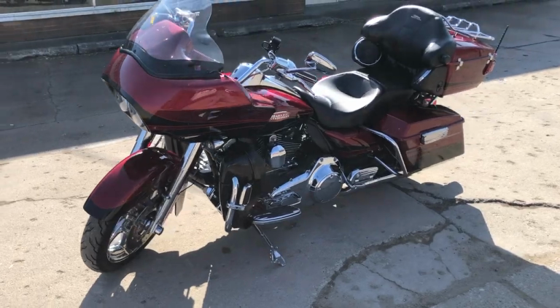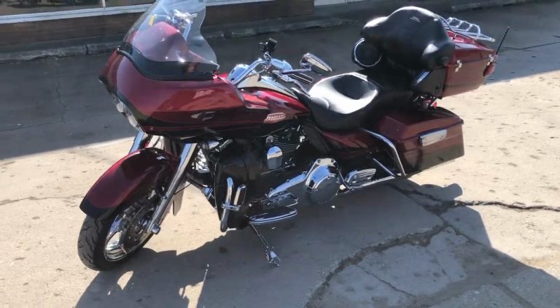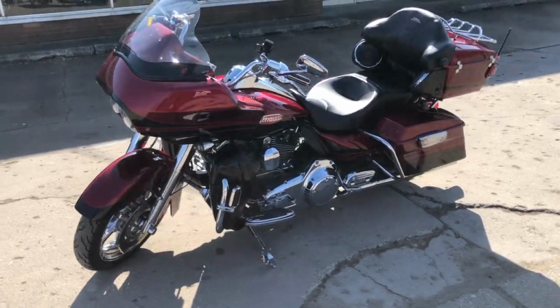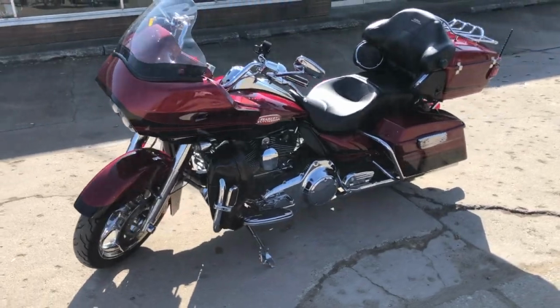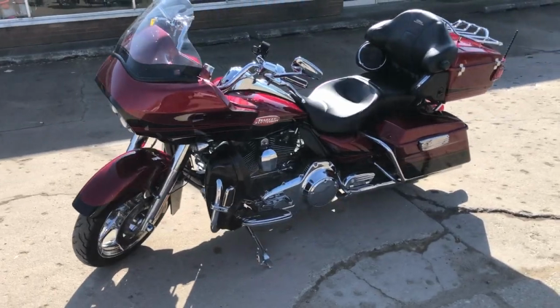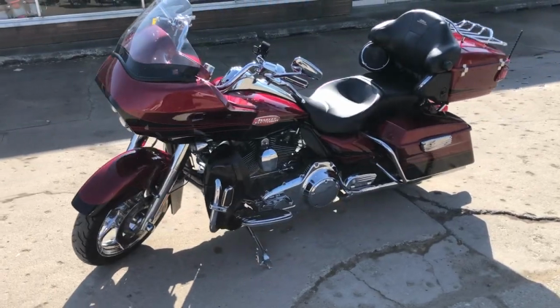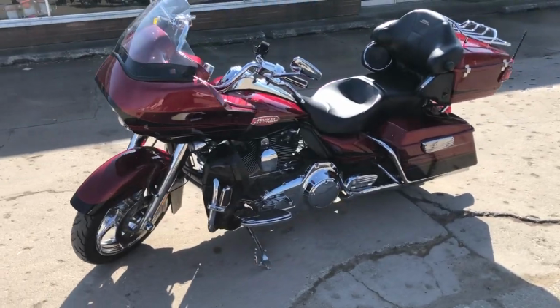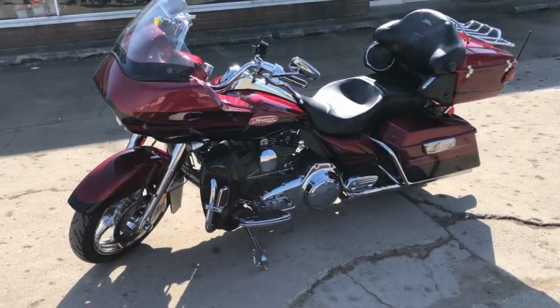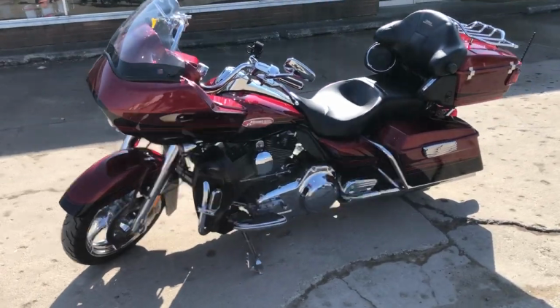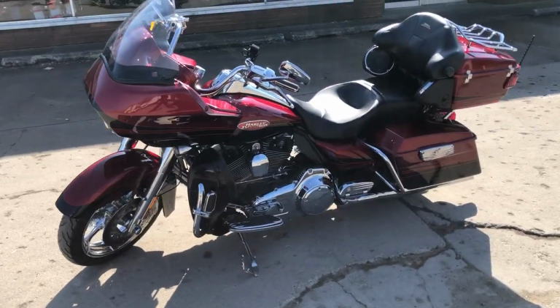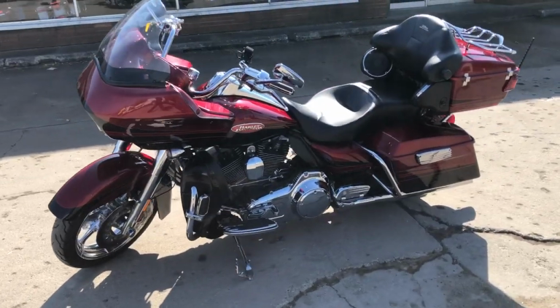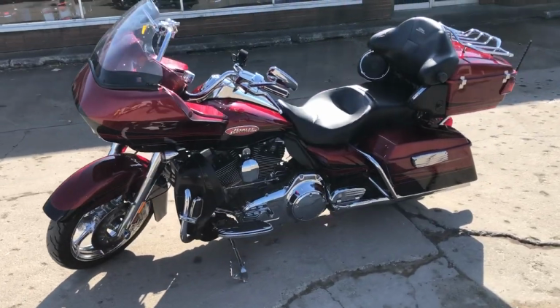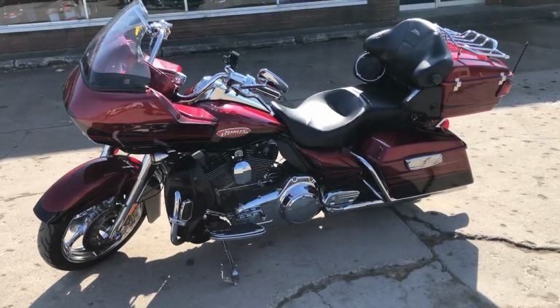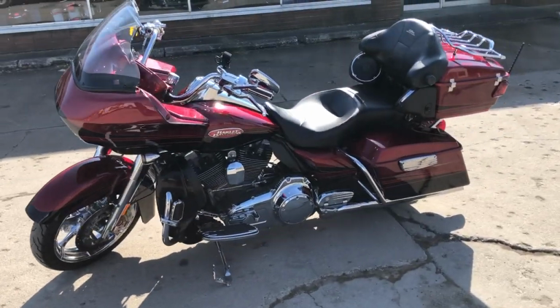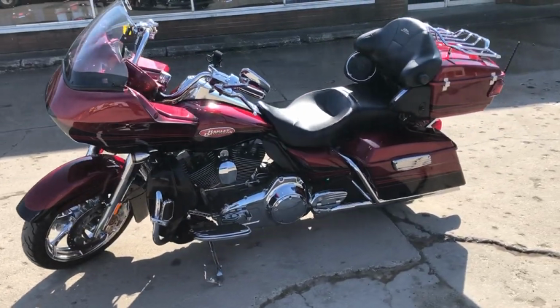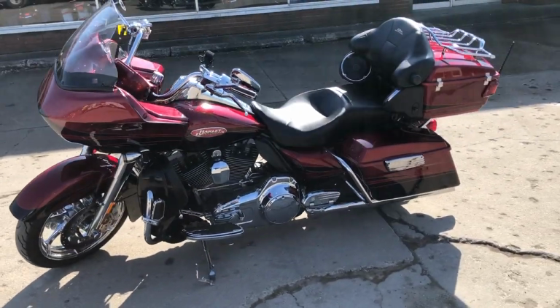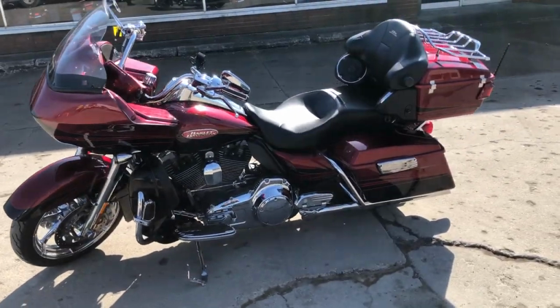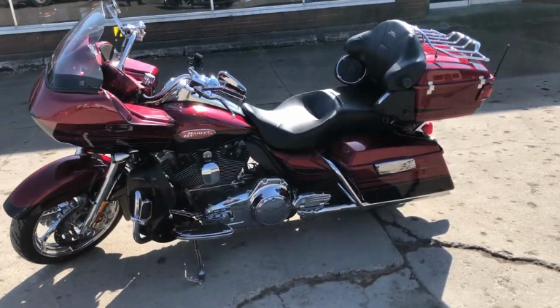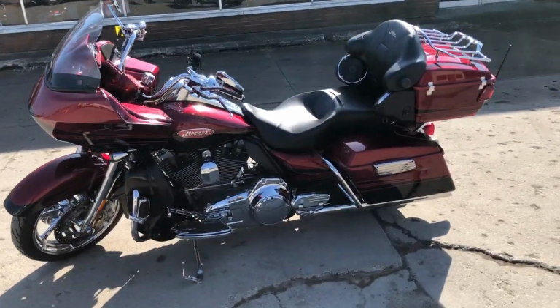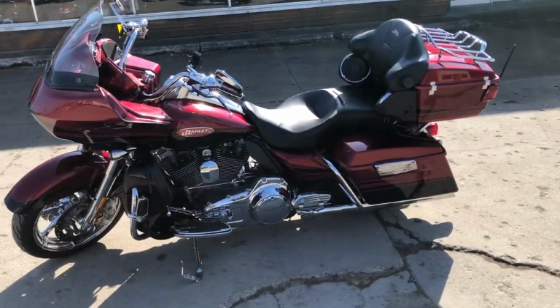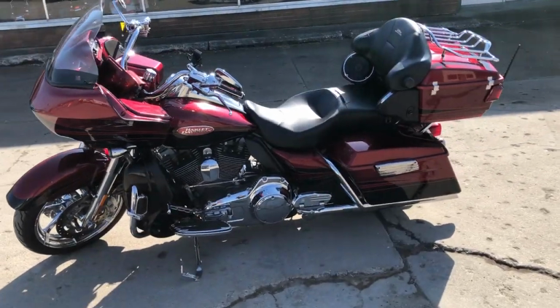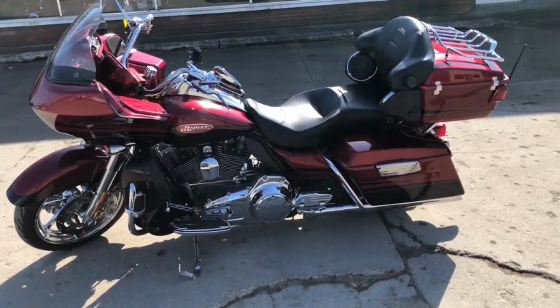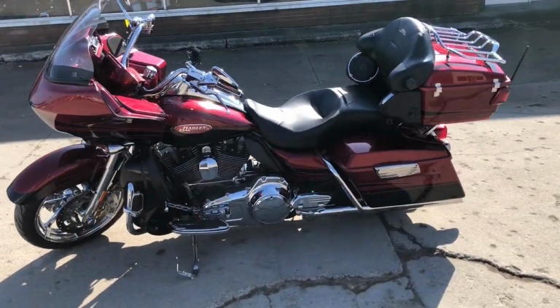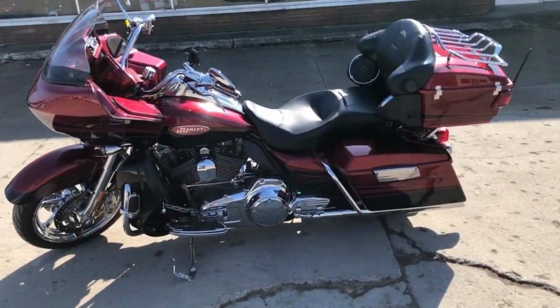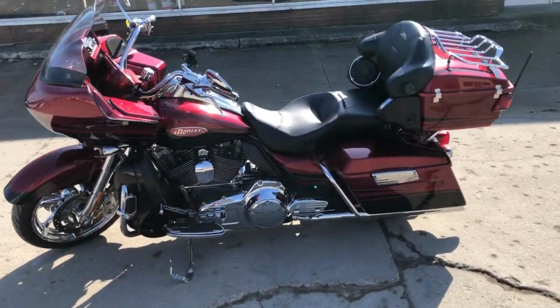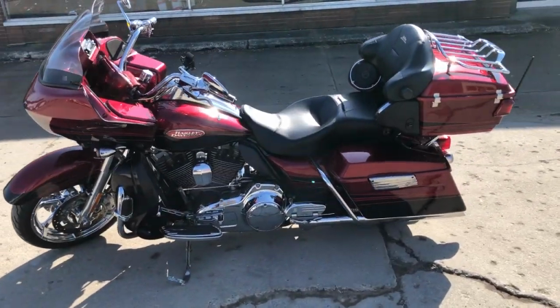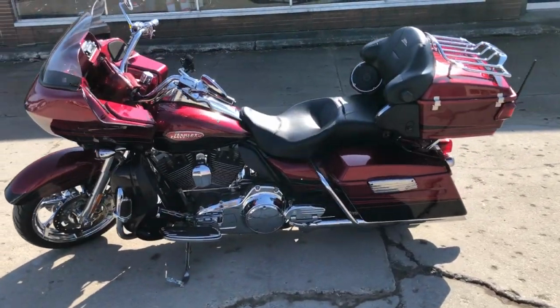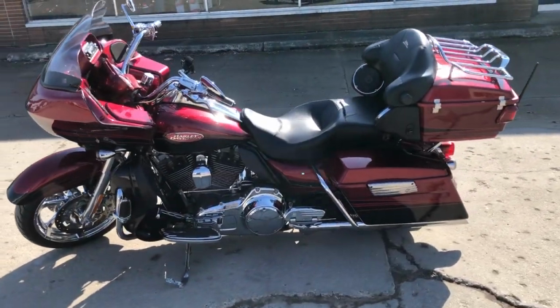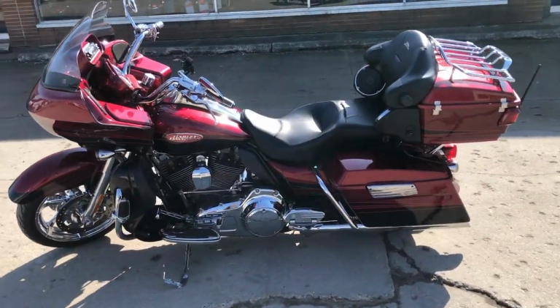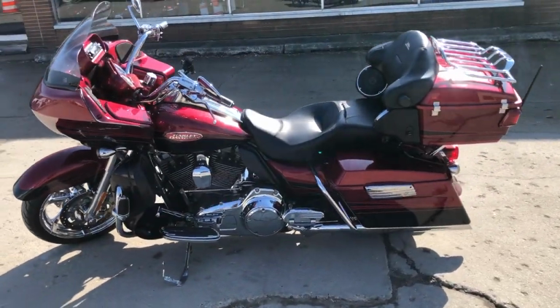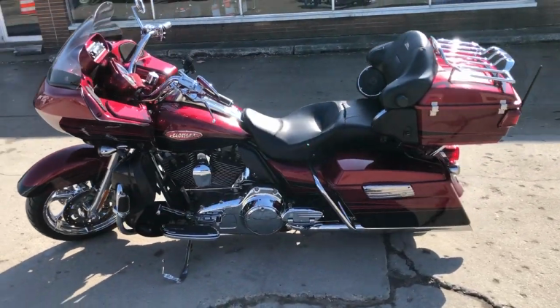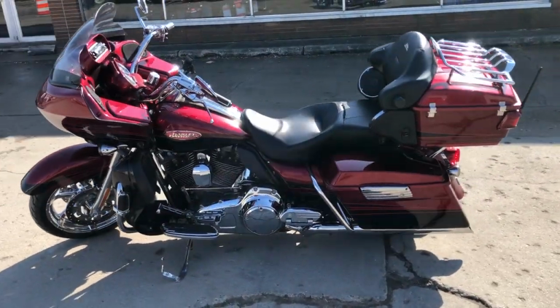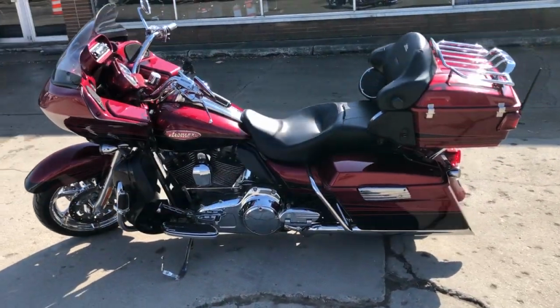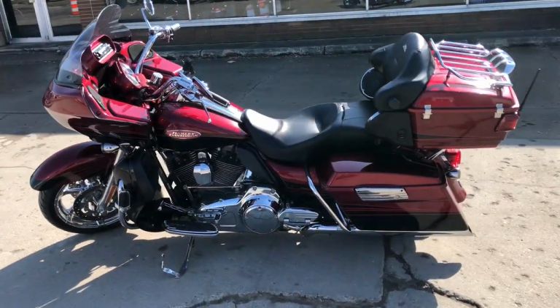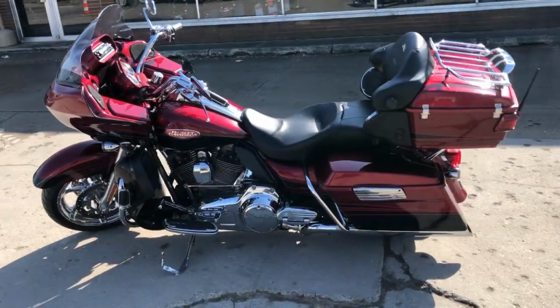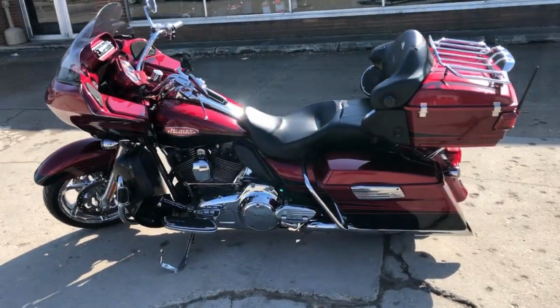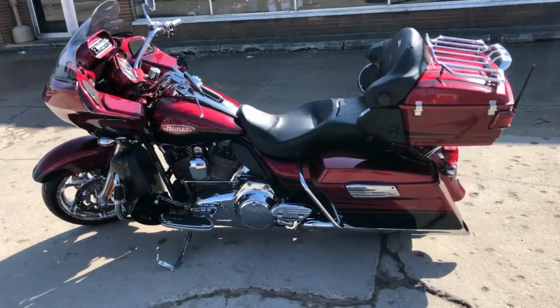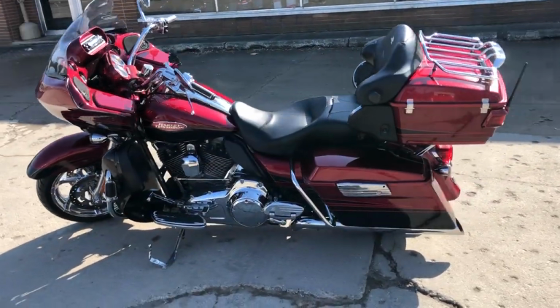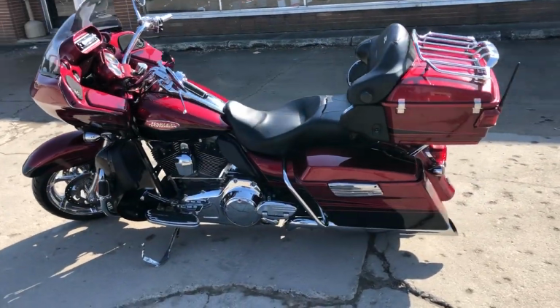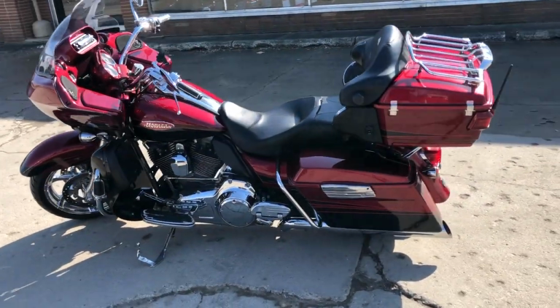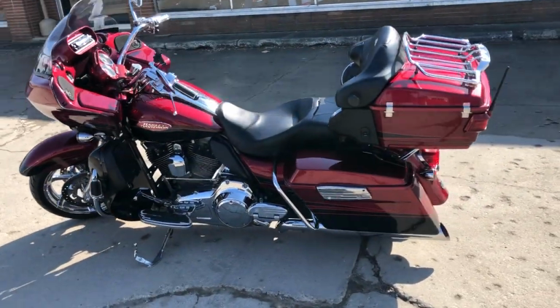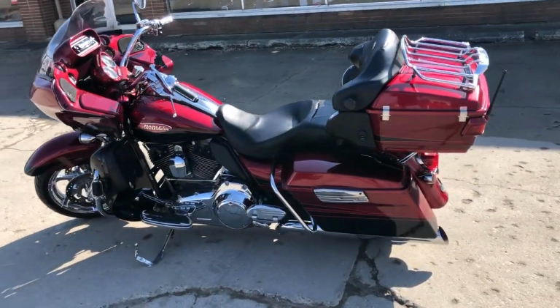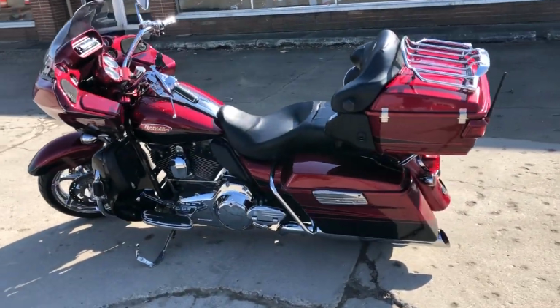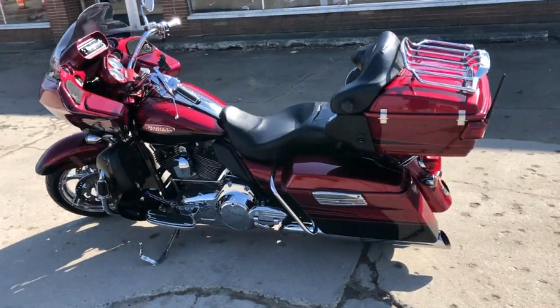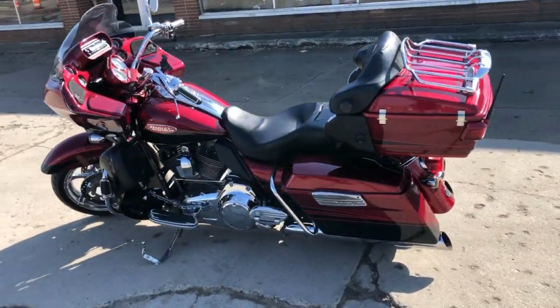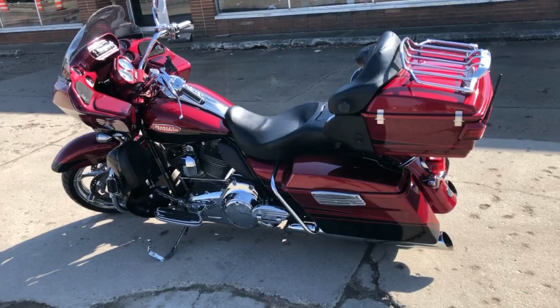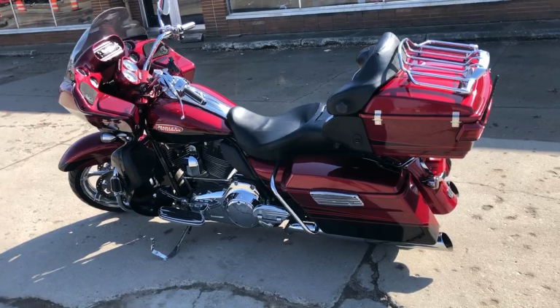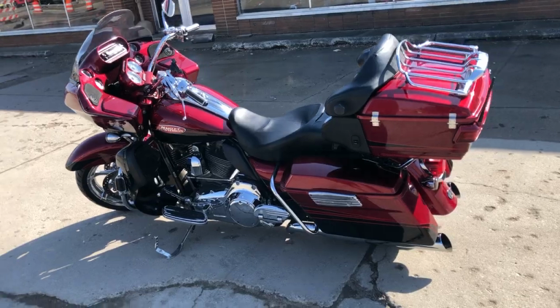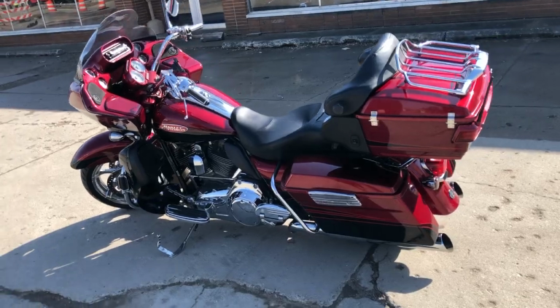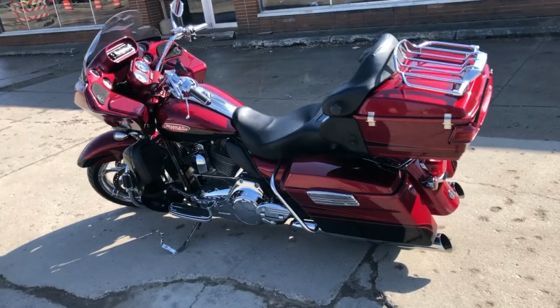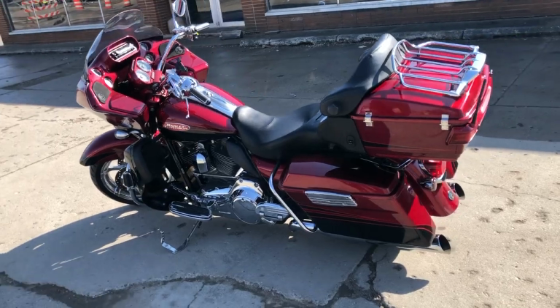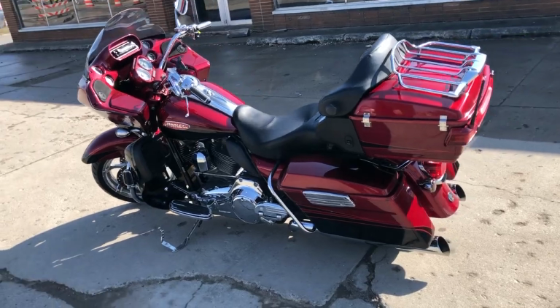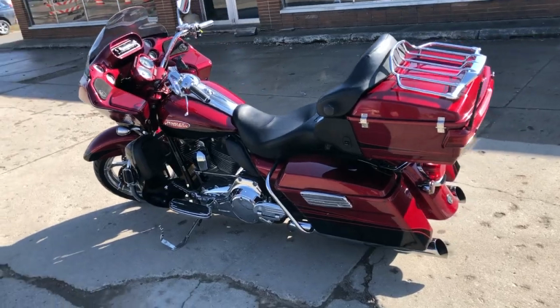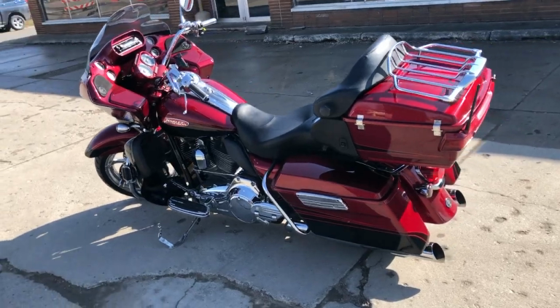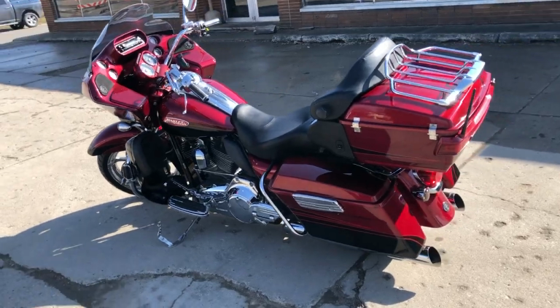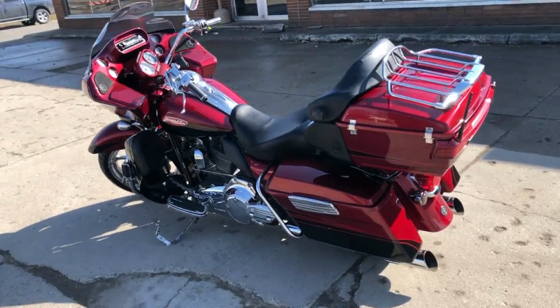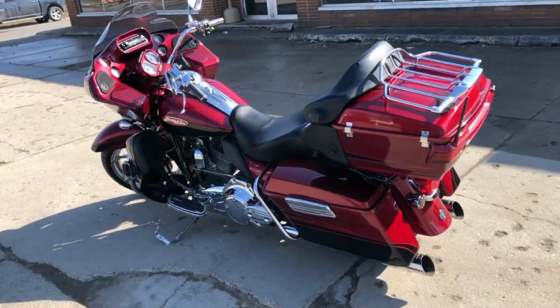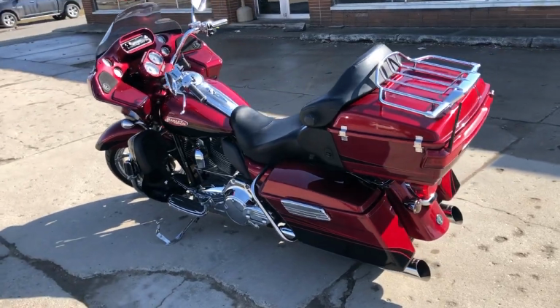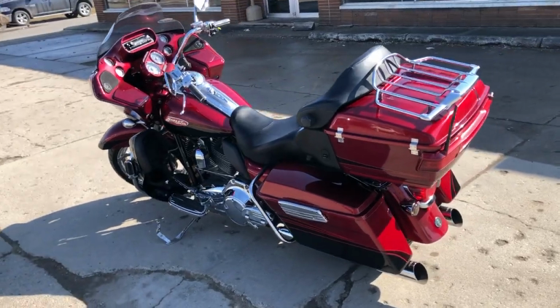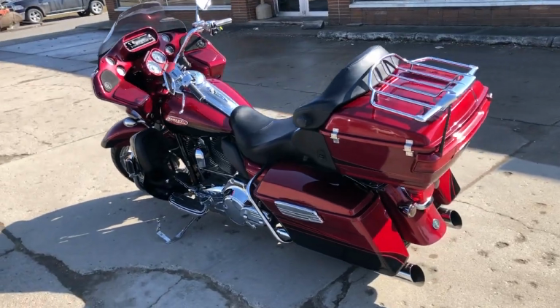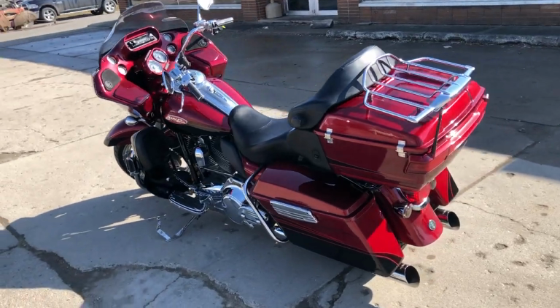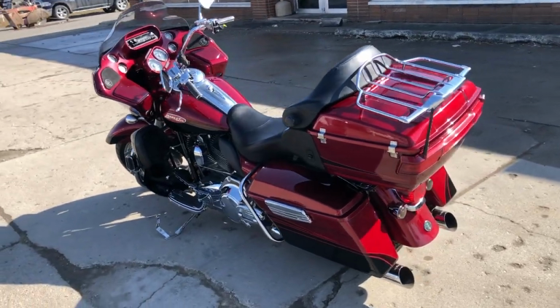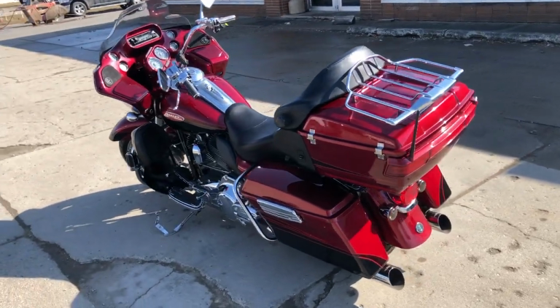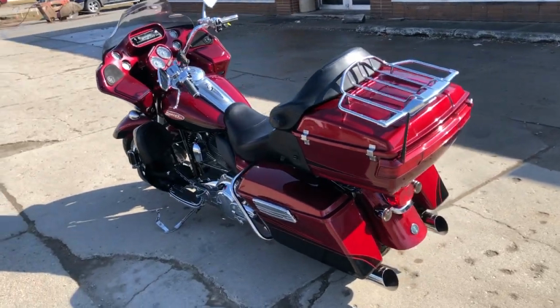This one runs strong, got a 110 cubic inch Screamin' Eagle motor, Screamin' Eagle intake, and the Python exhaust.